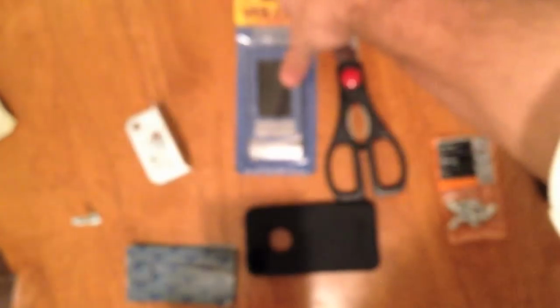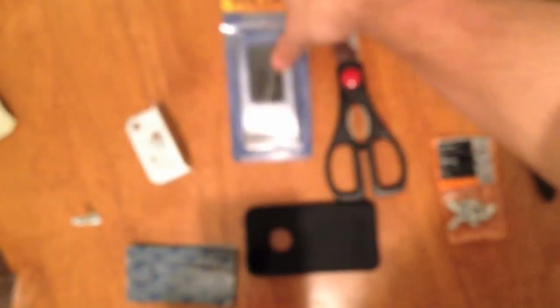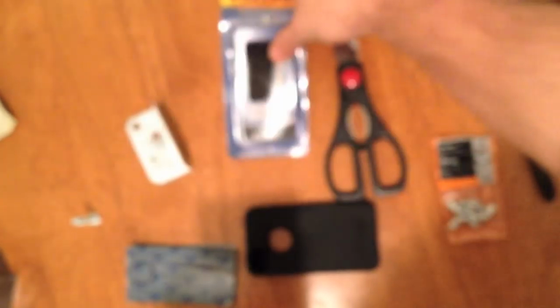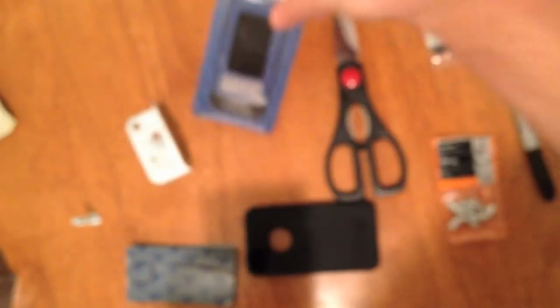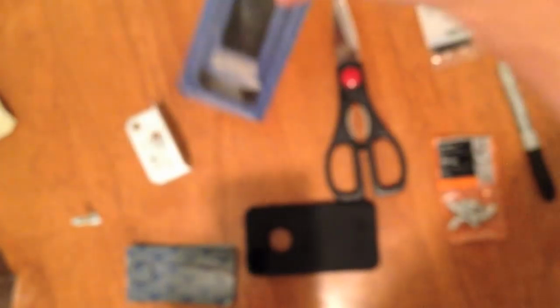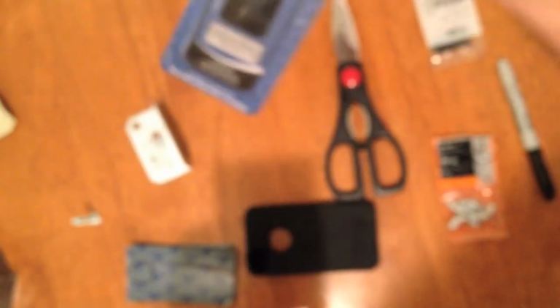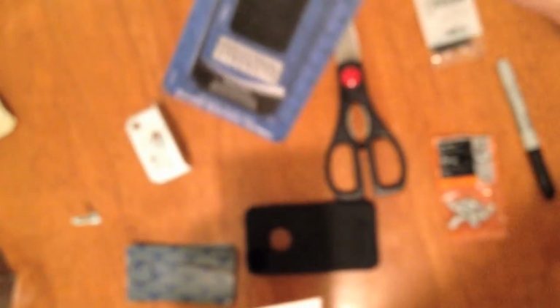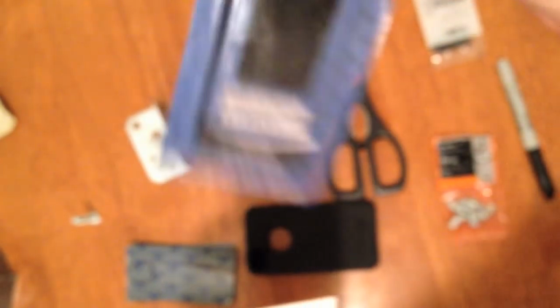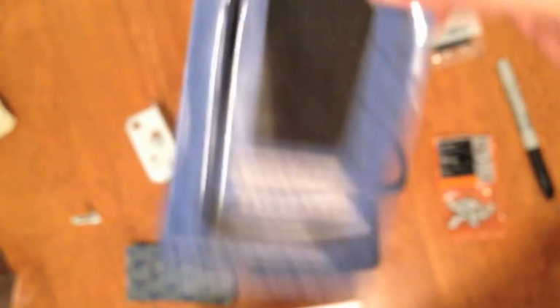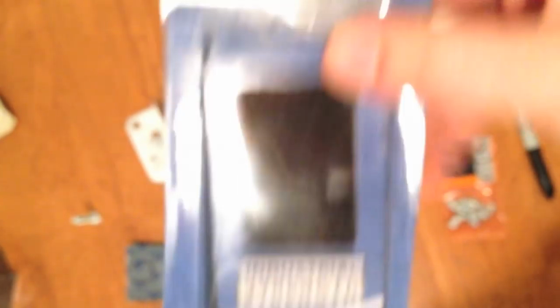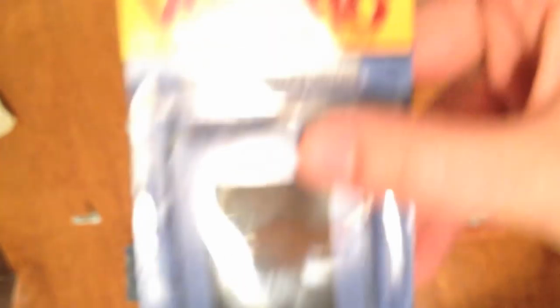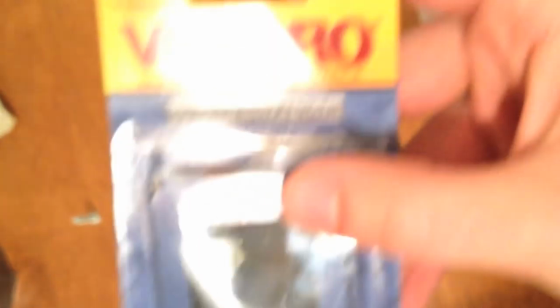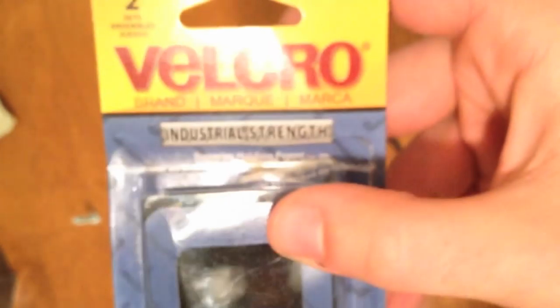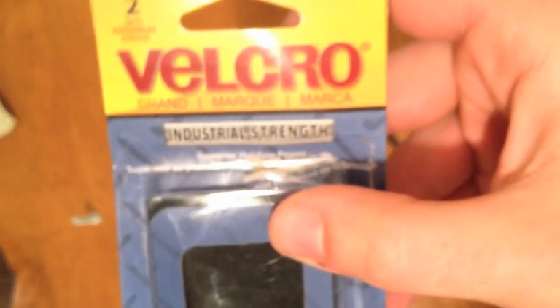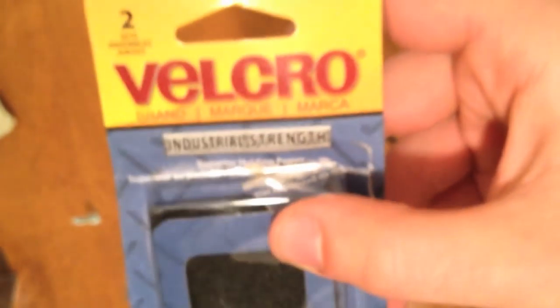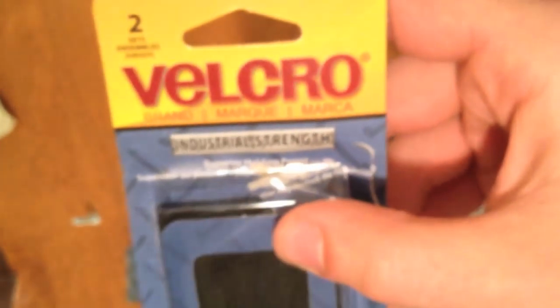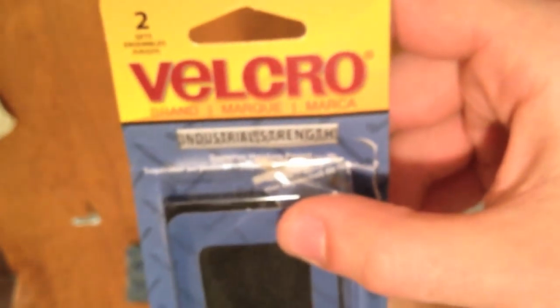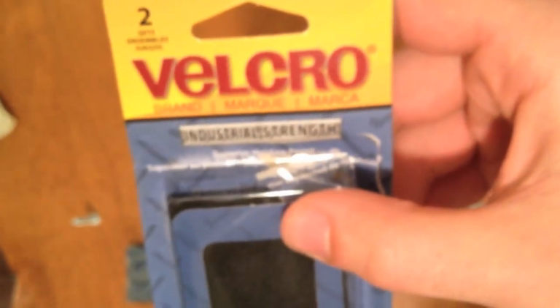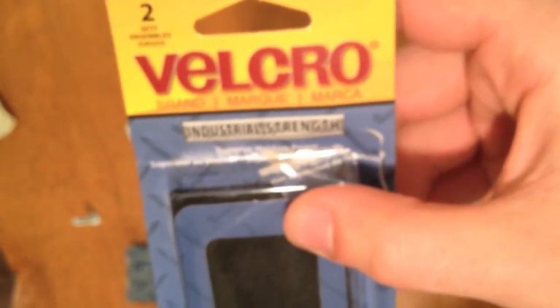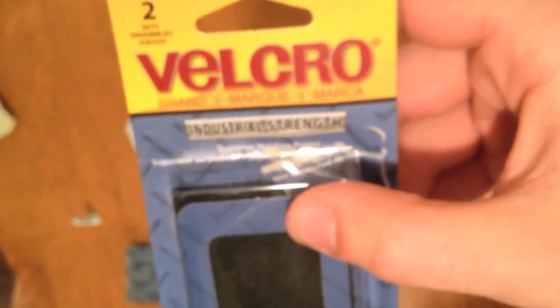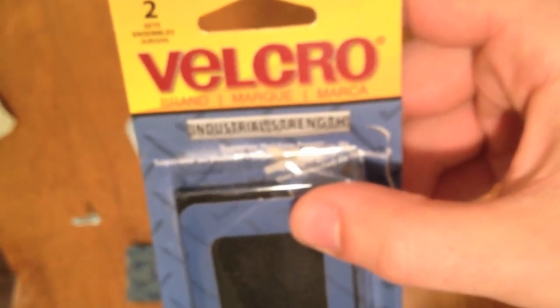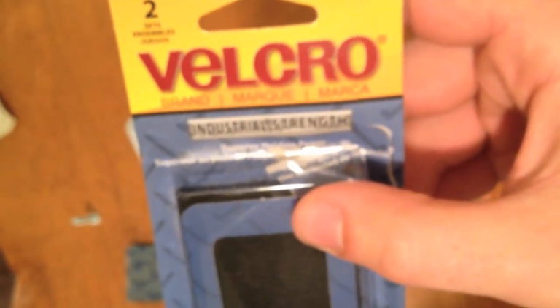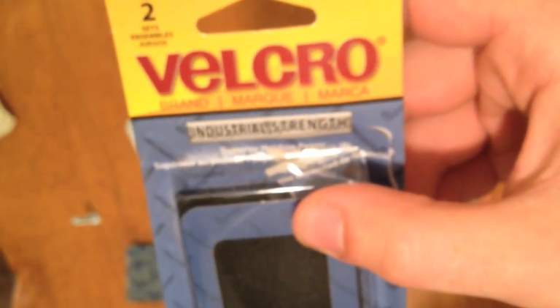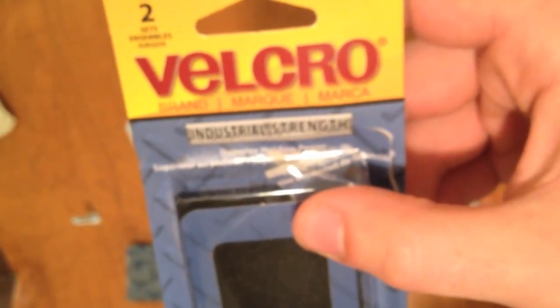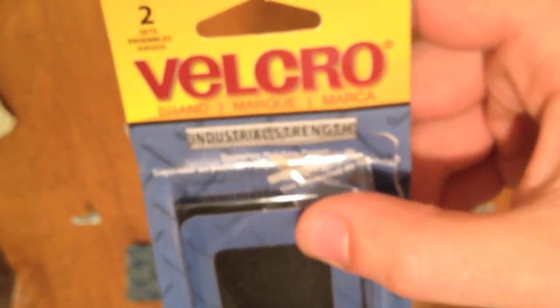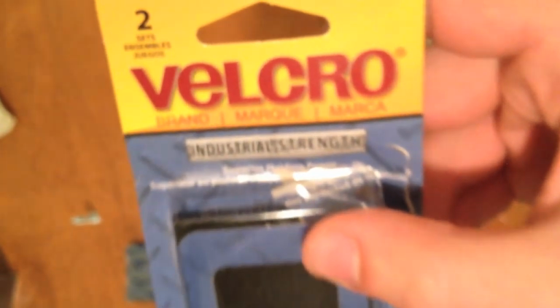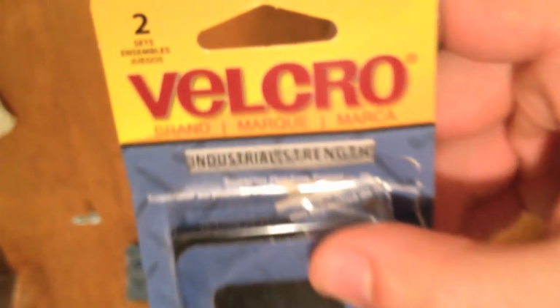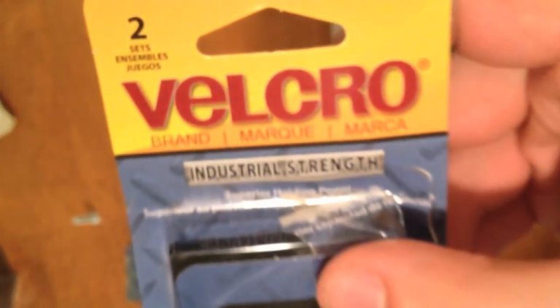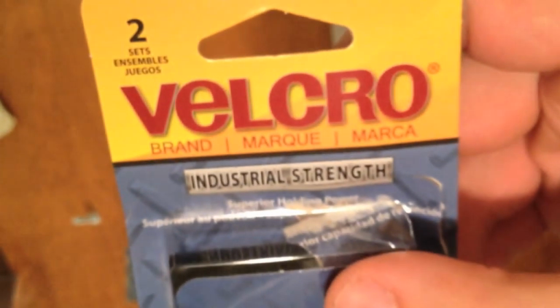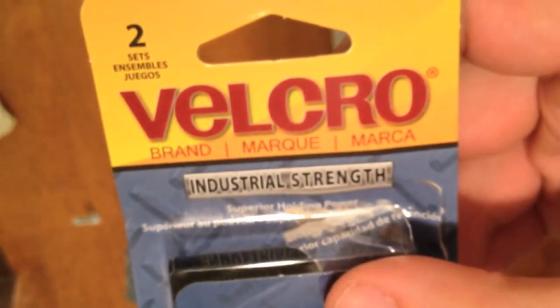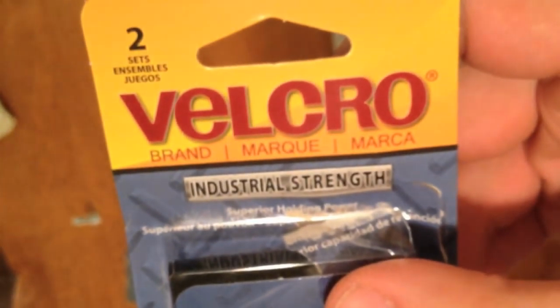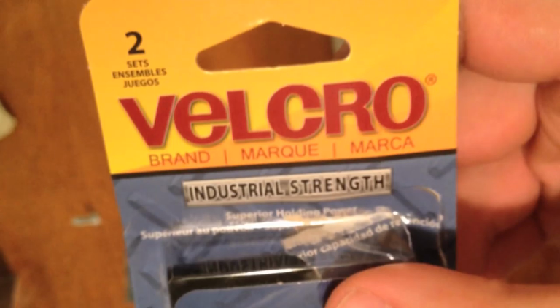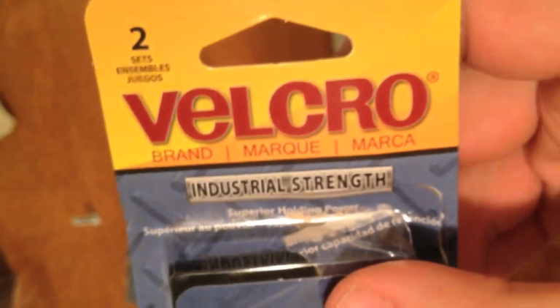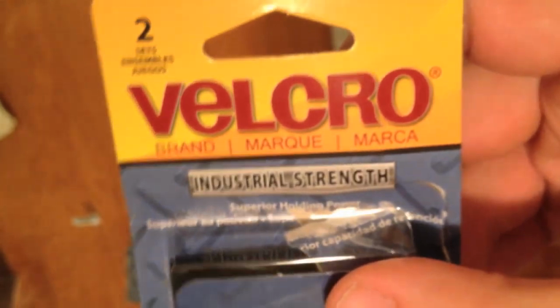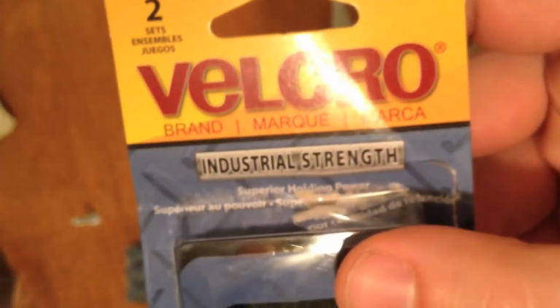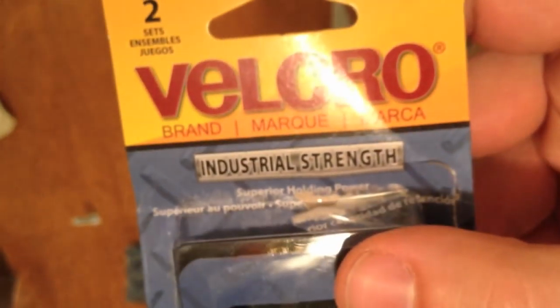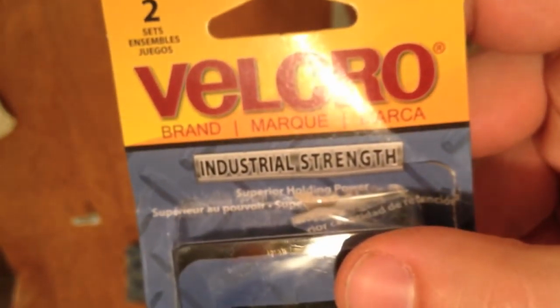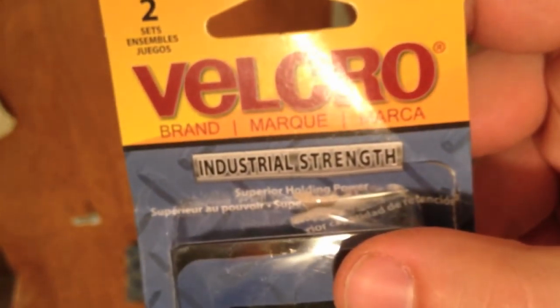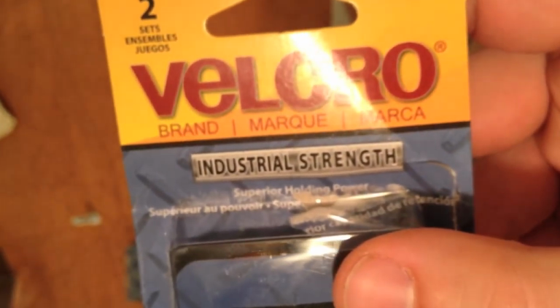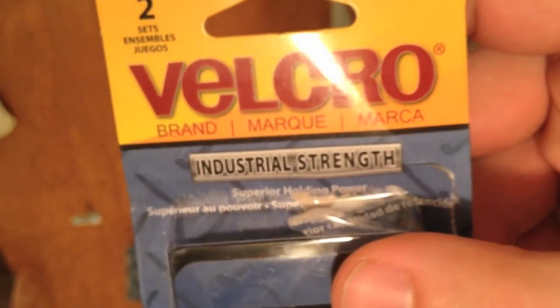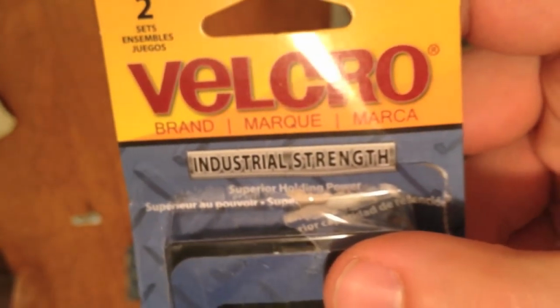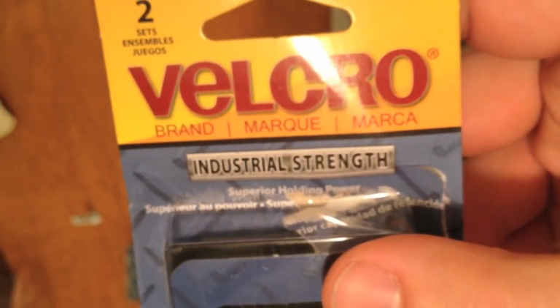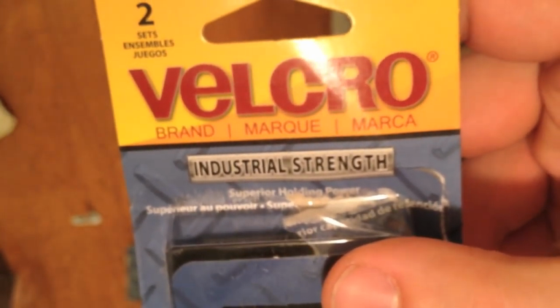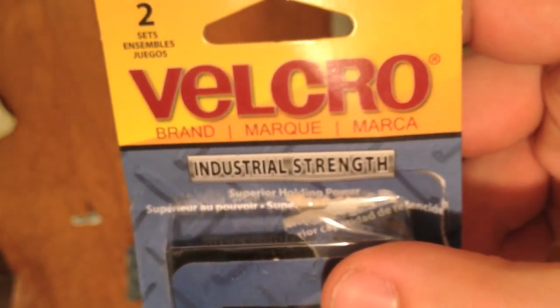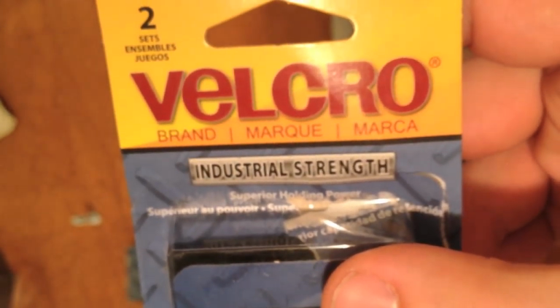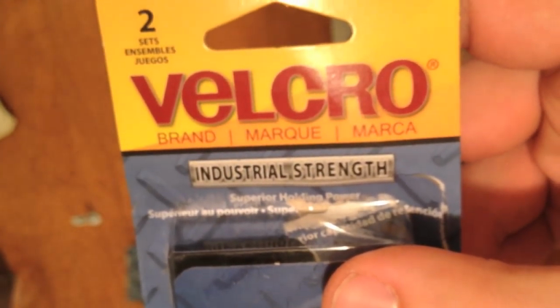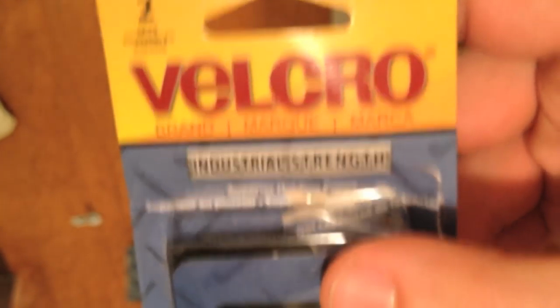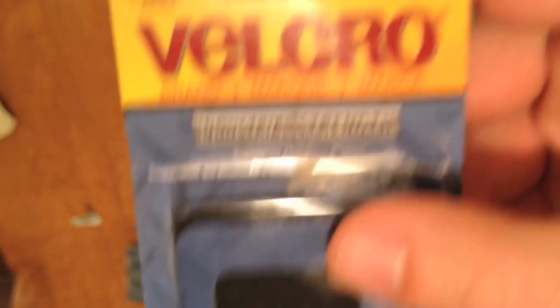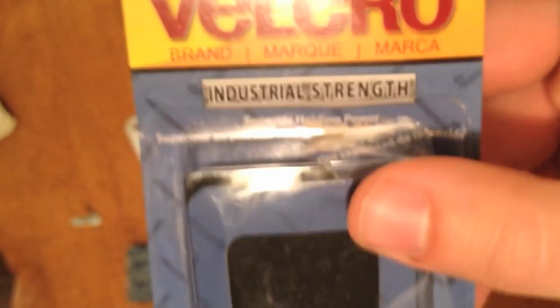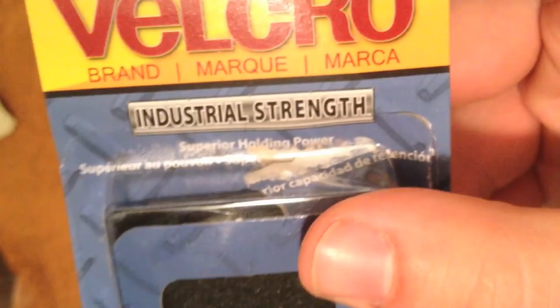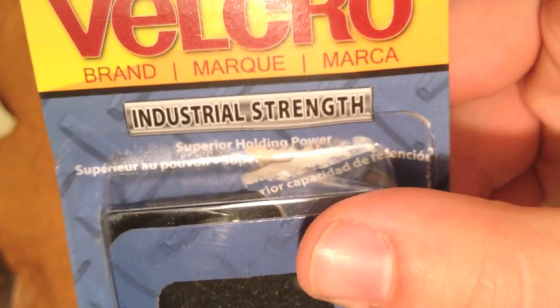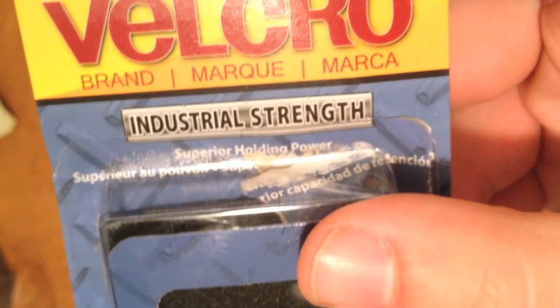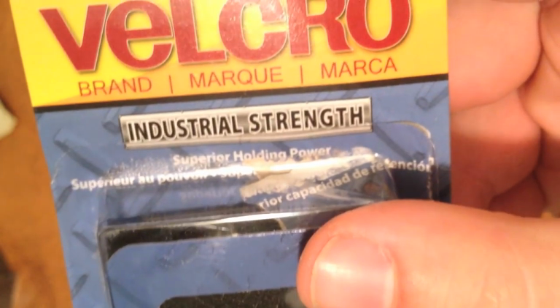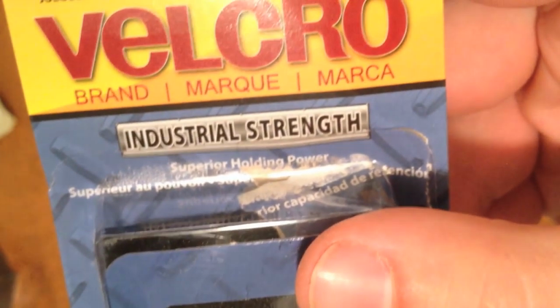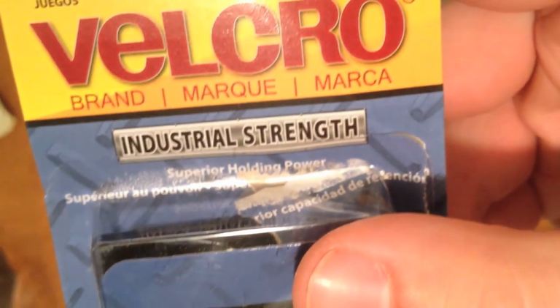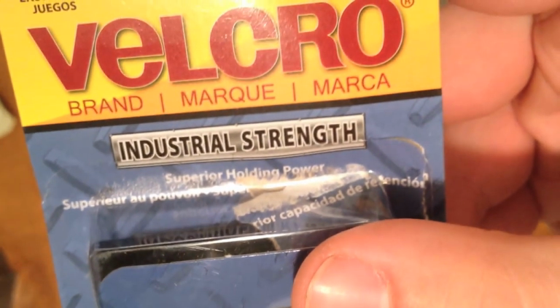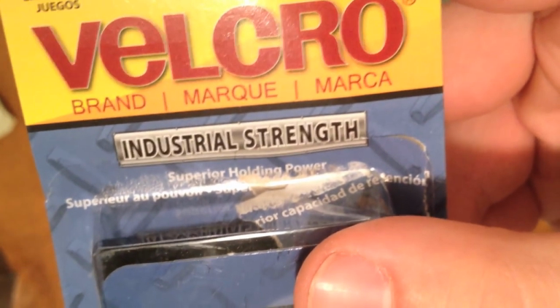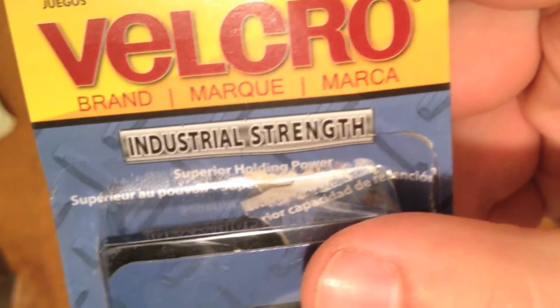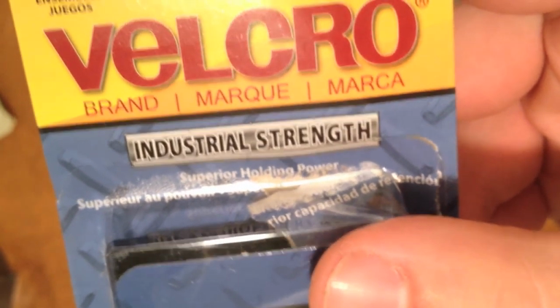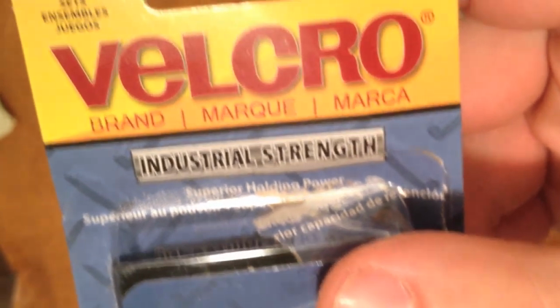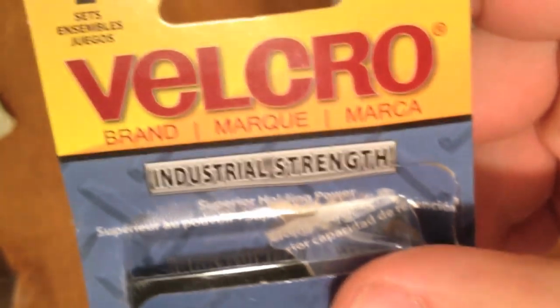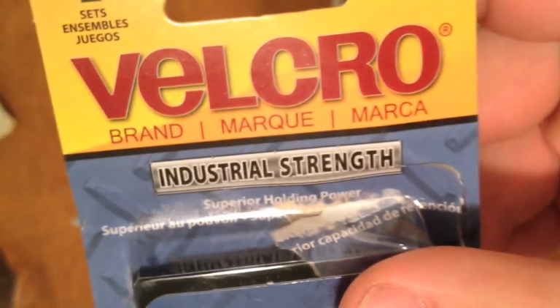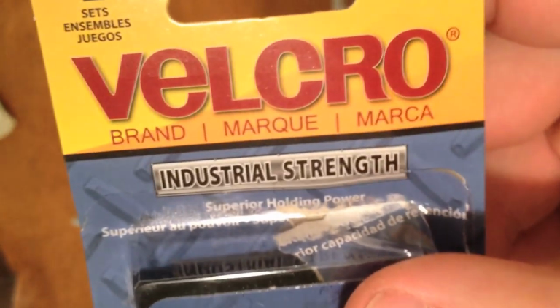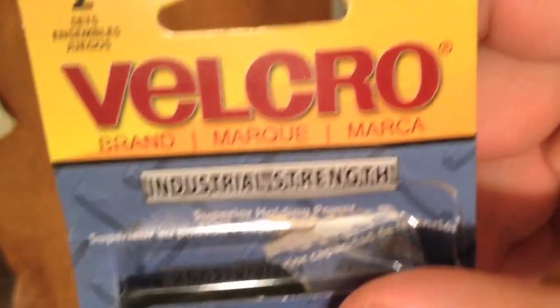And you're going to need some Velcro. This is, believe it or not, the most expensive thing — it's industrial strength, that's why. This ran me about $2.97.